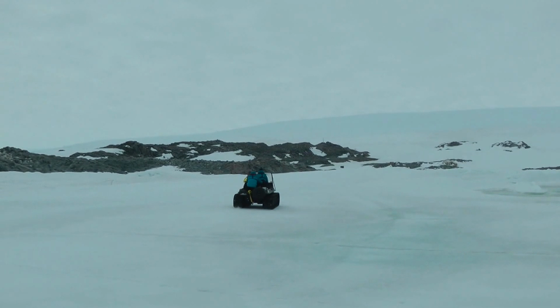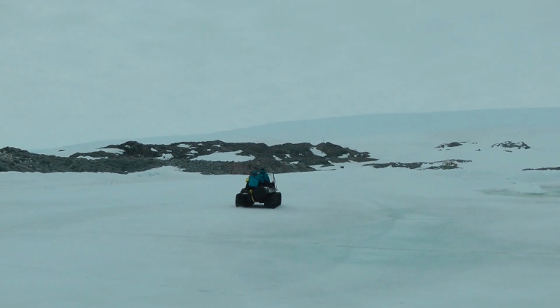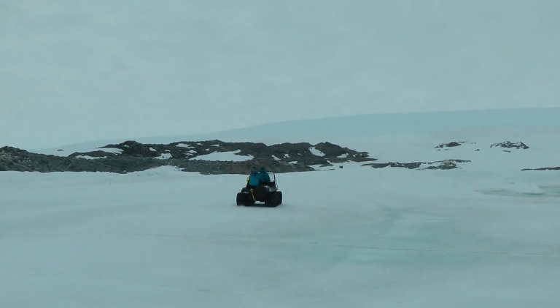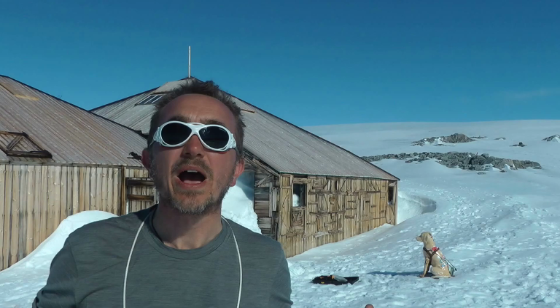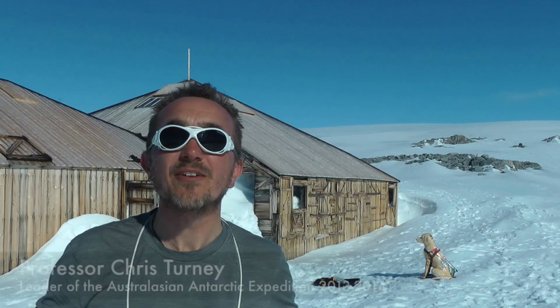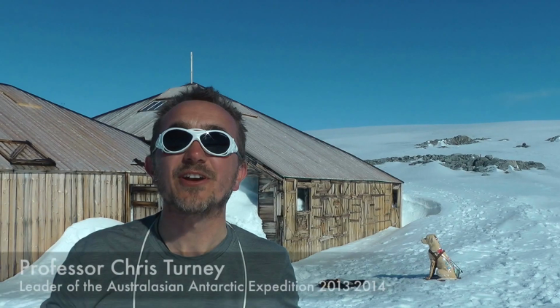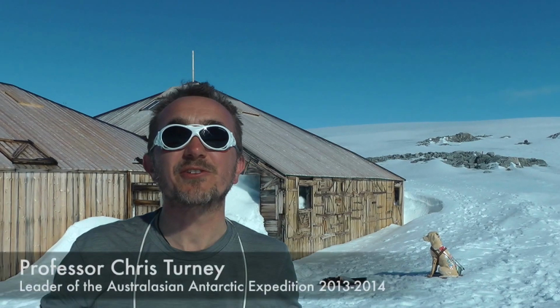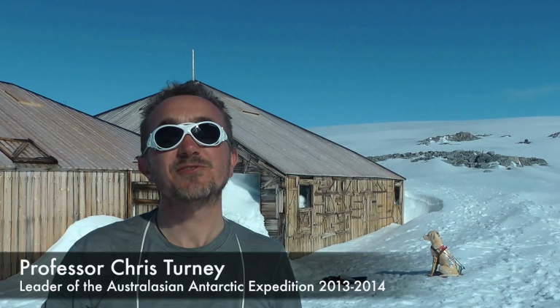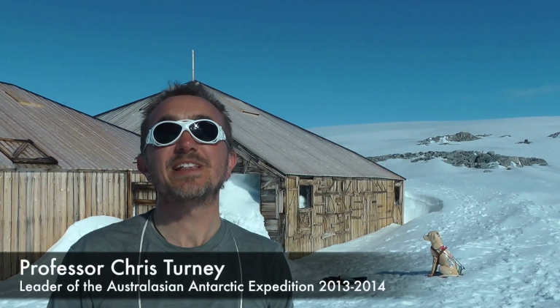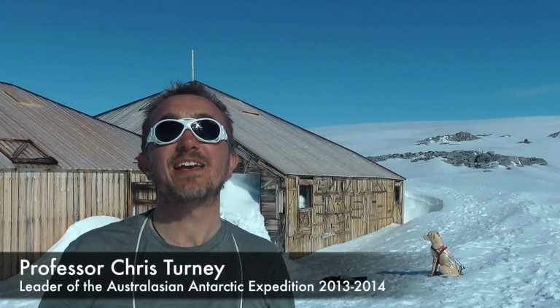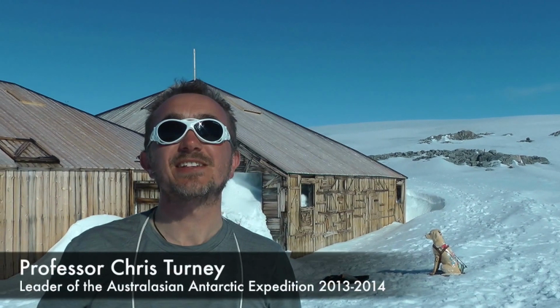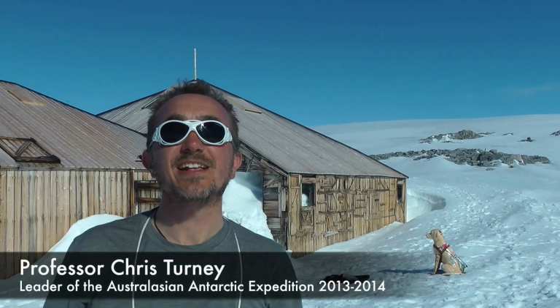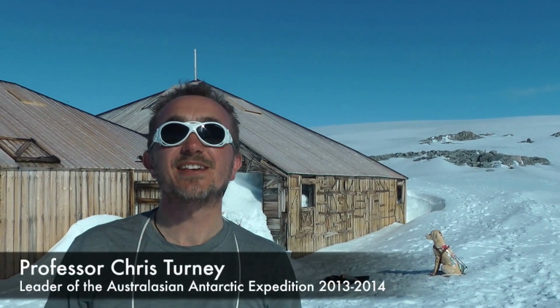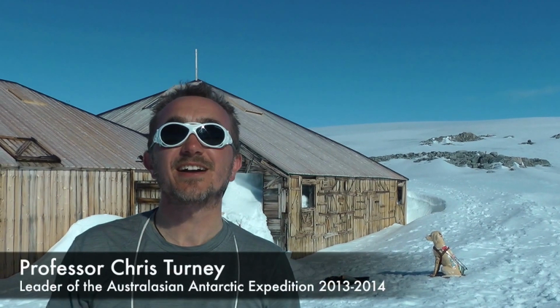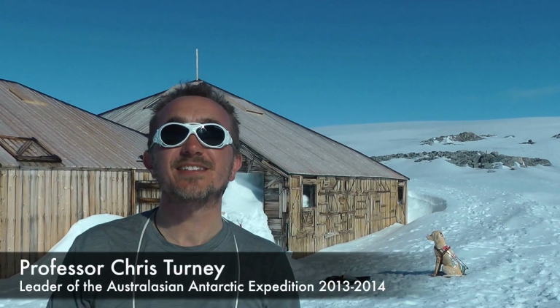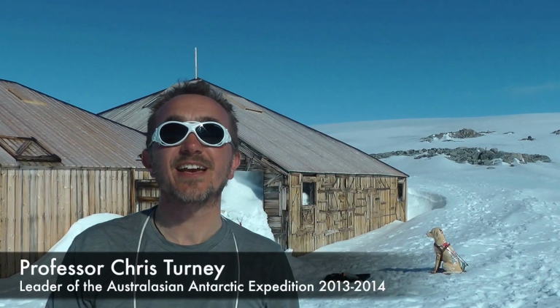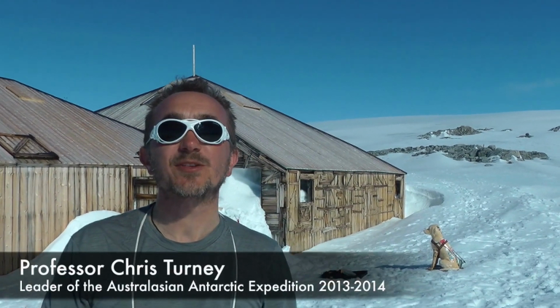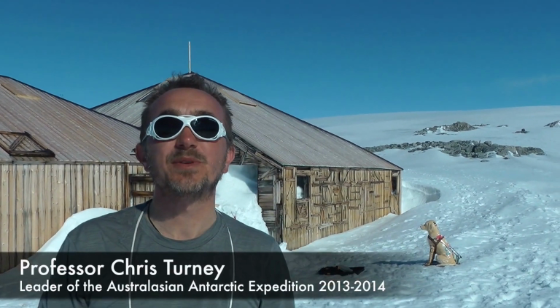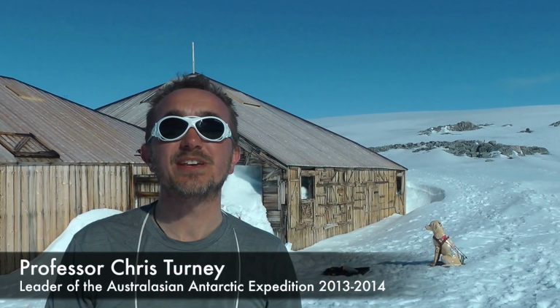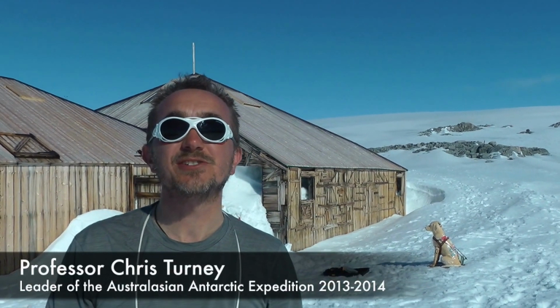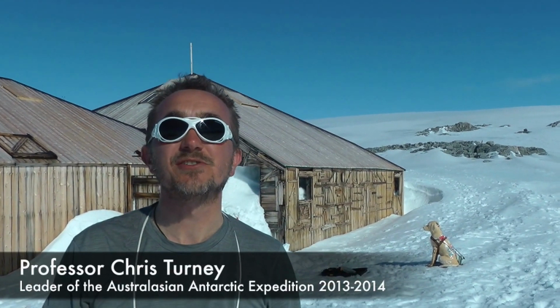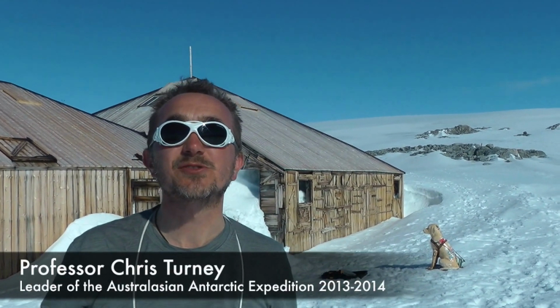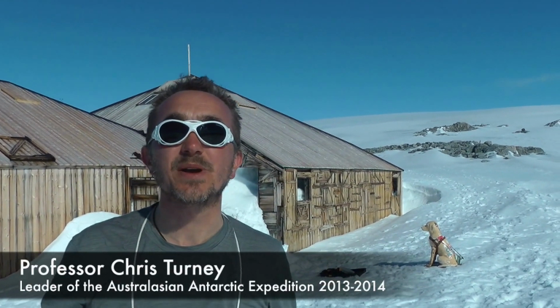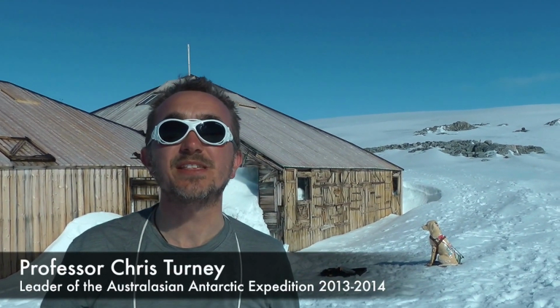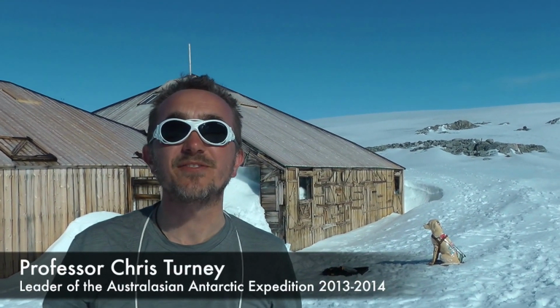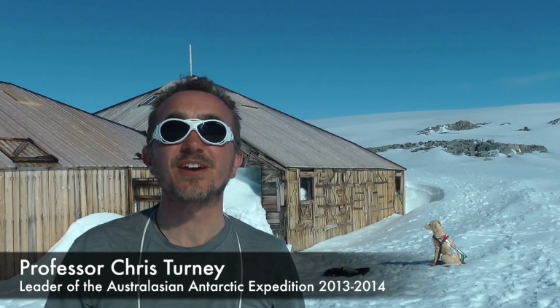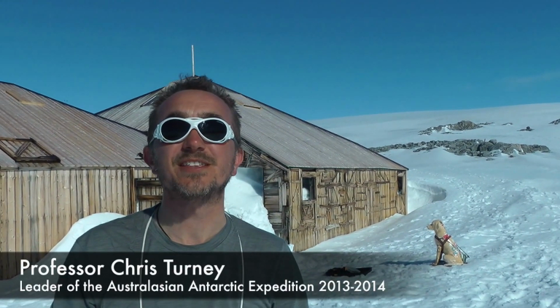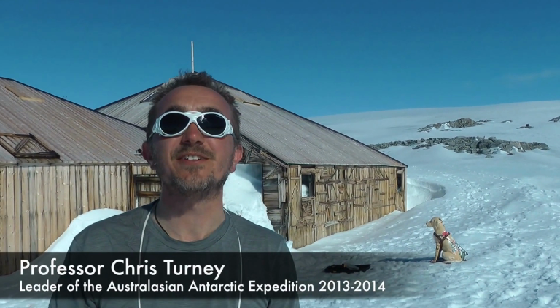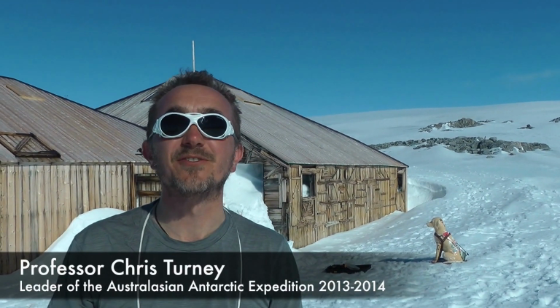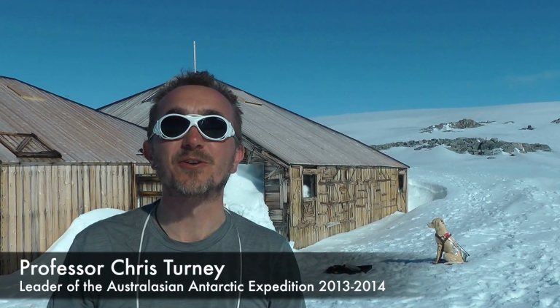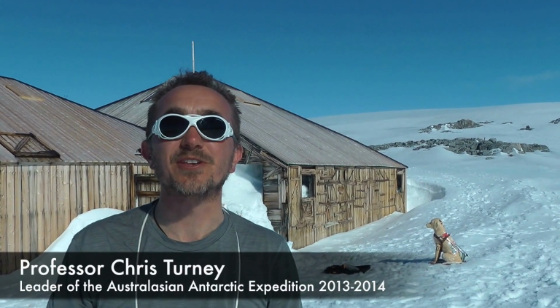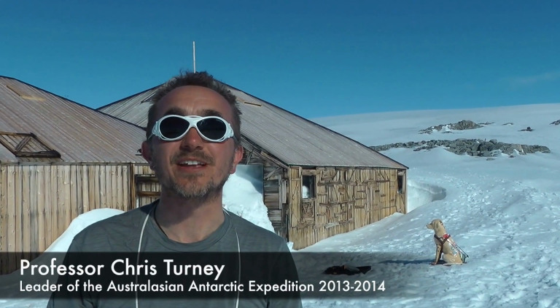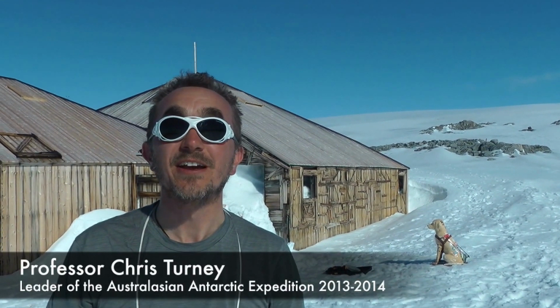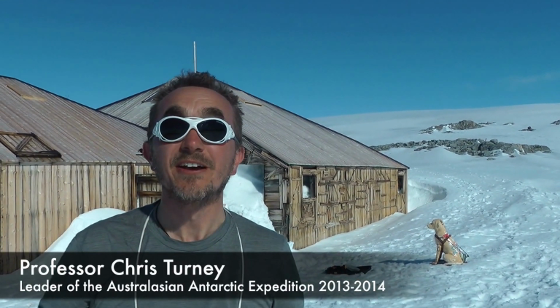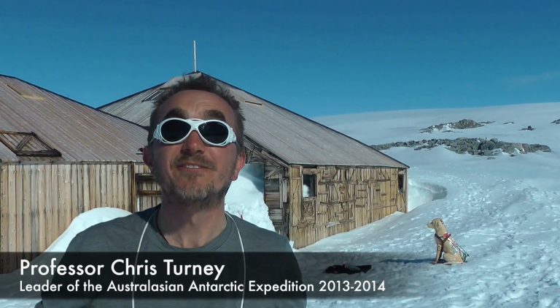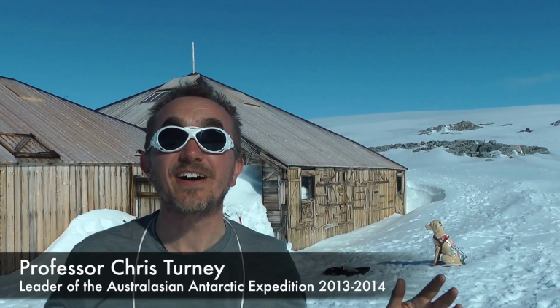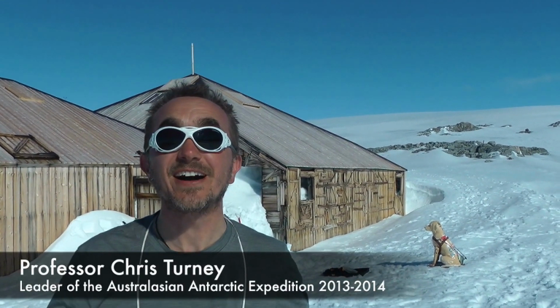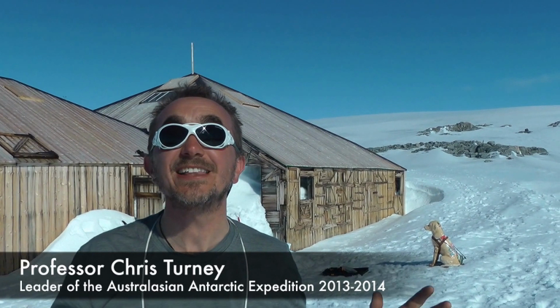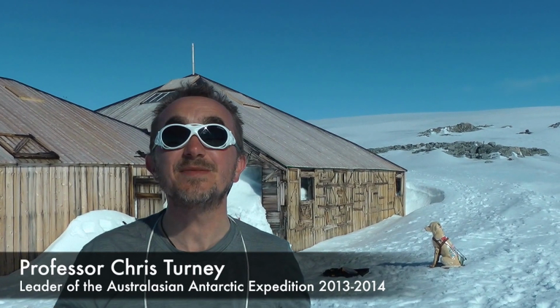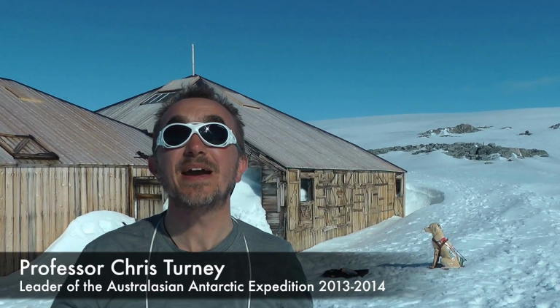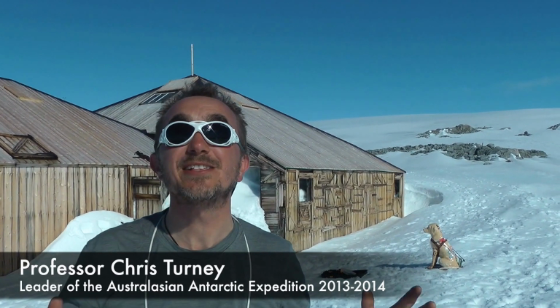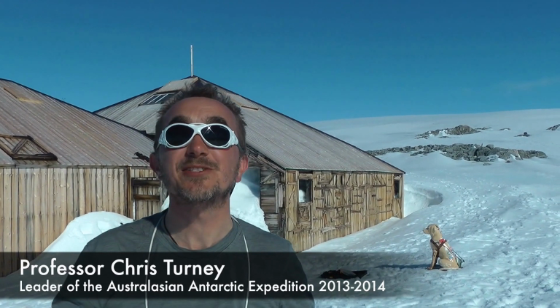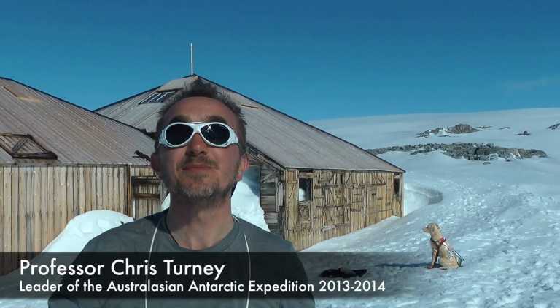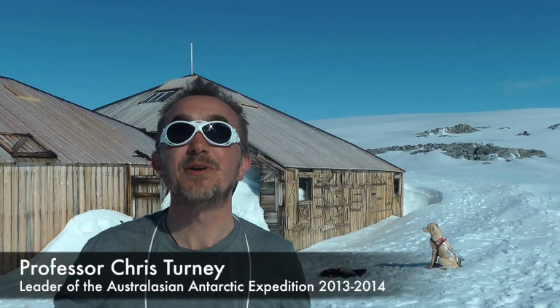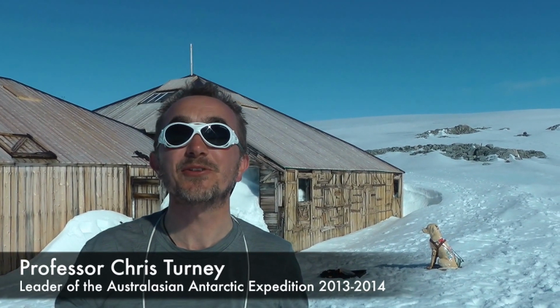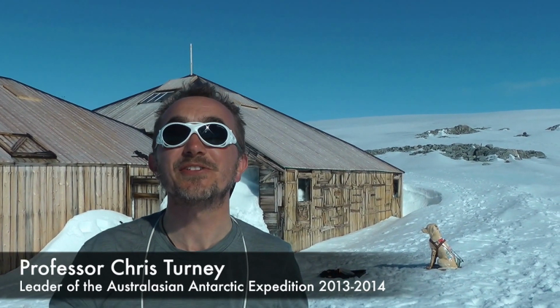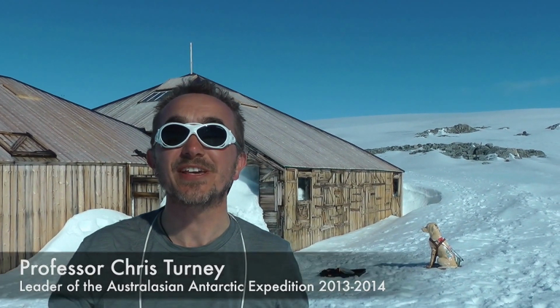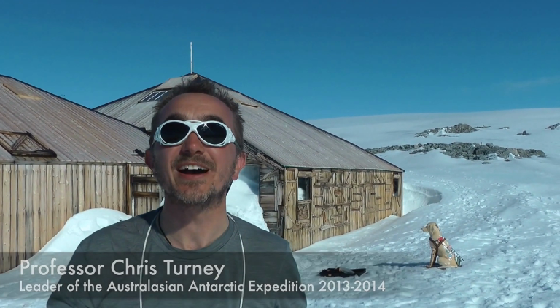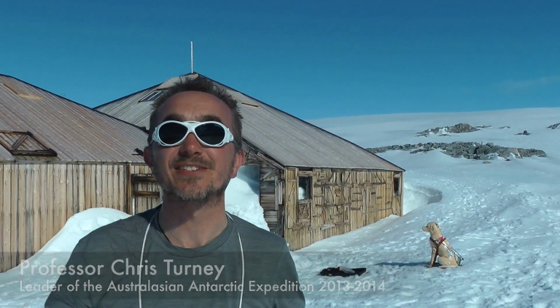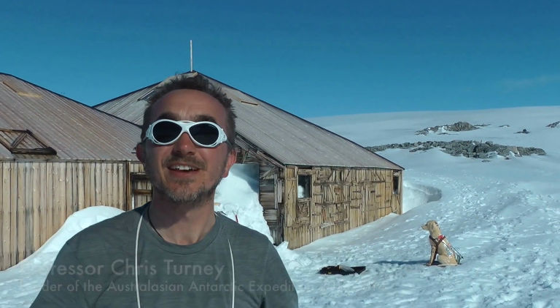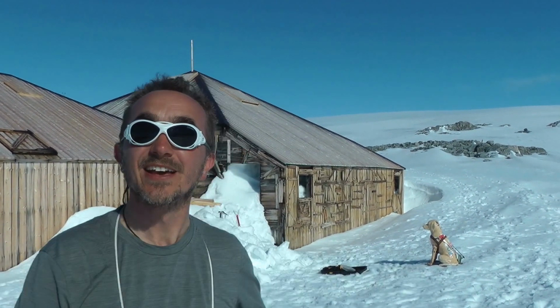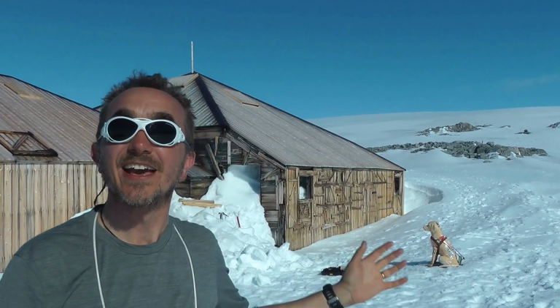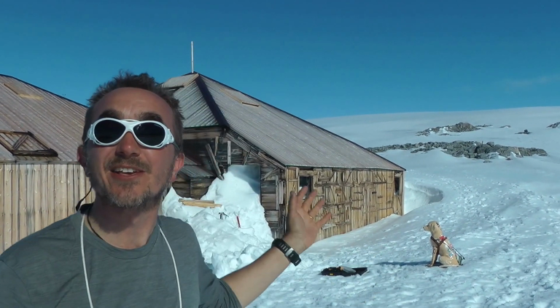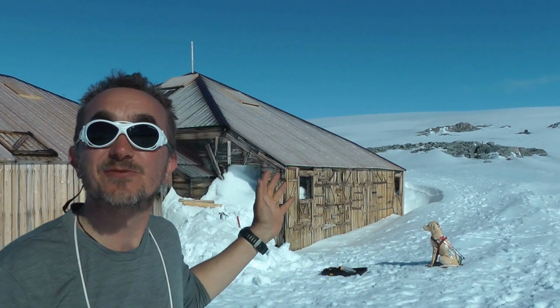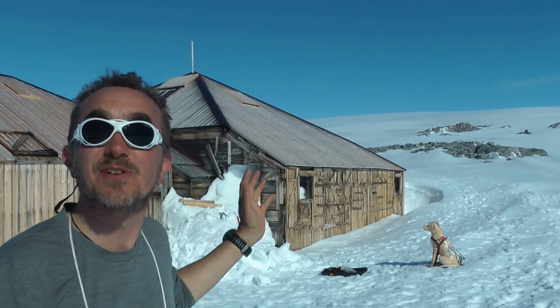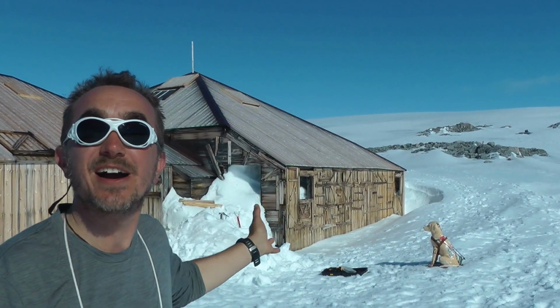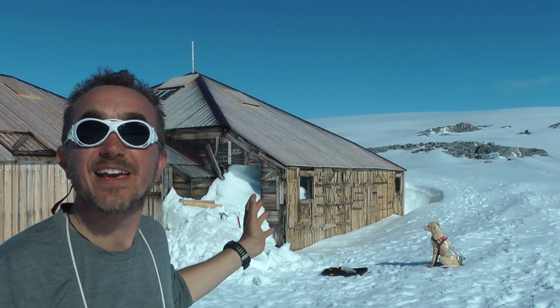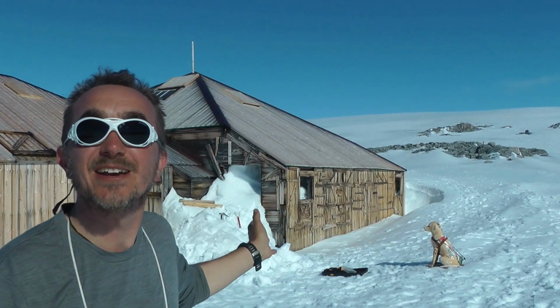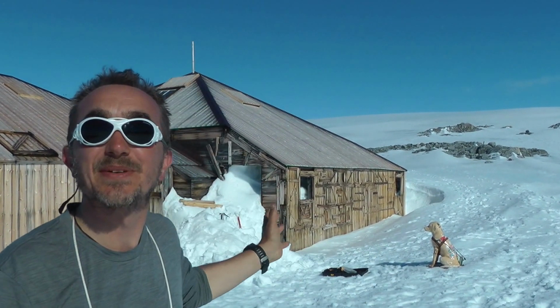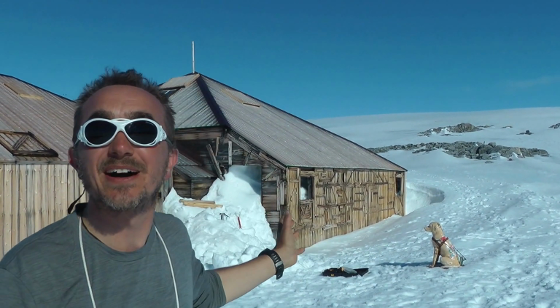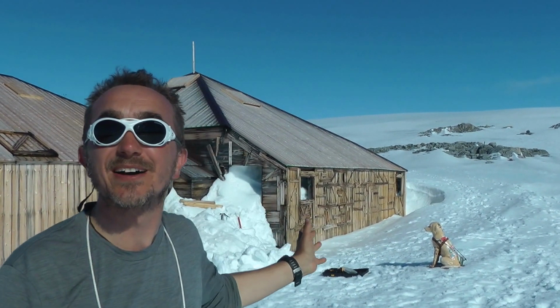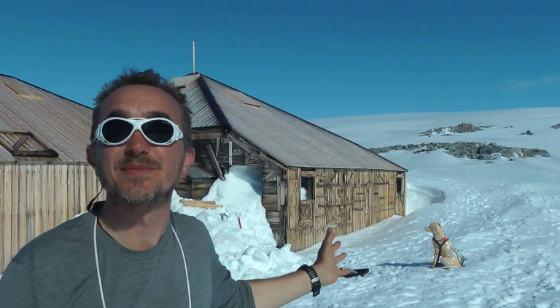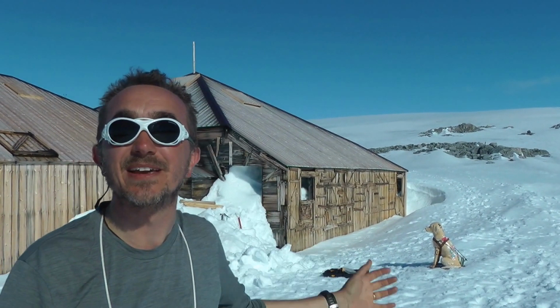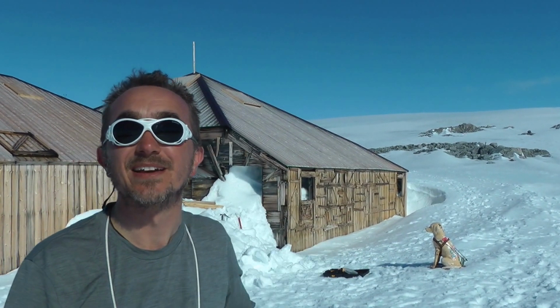Well, the Australasian Antarctic Expedition of 2013-14 finally made it to Mawson's Hut. It's right here behind me.